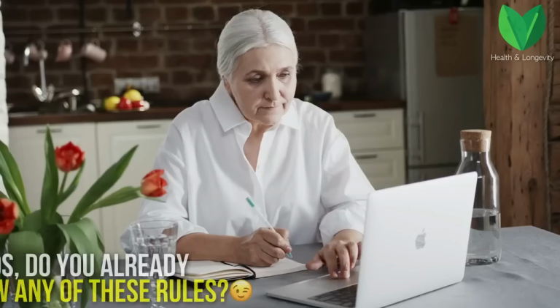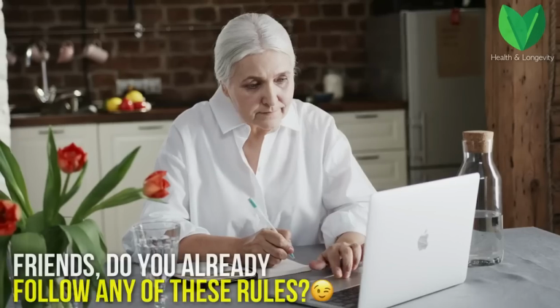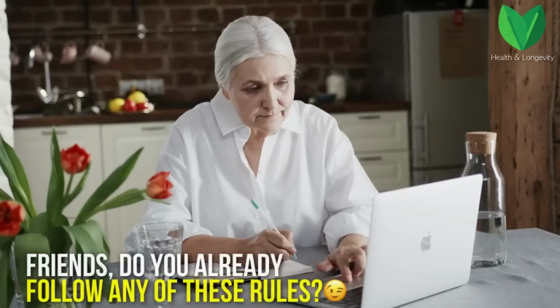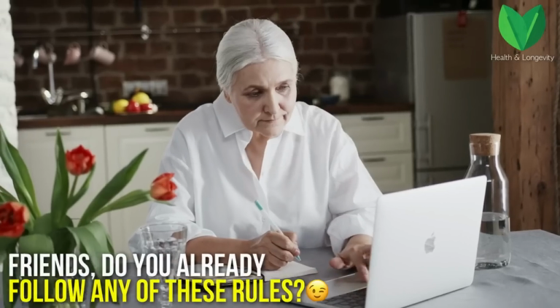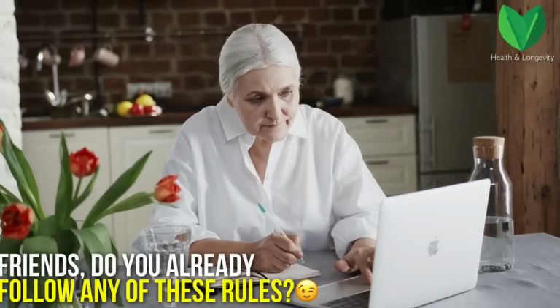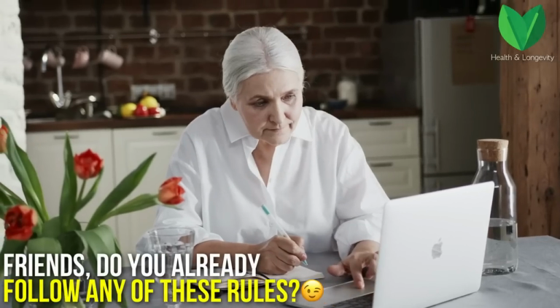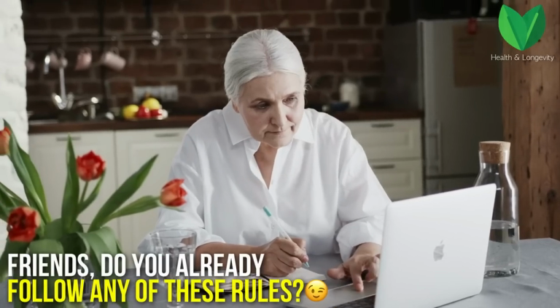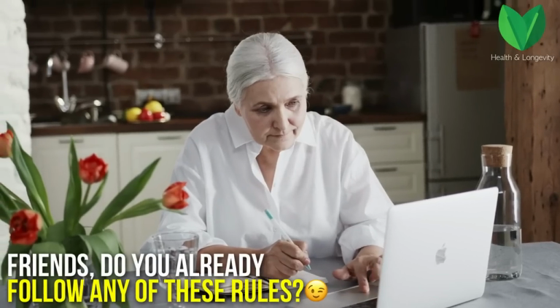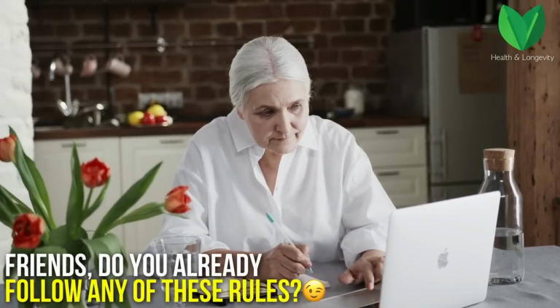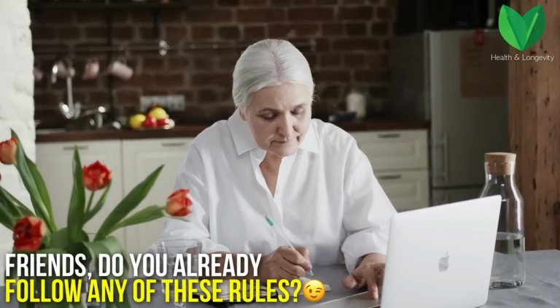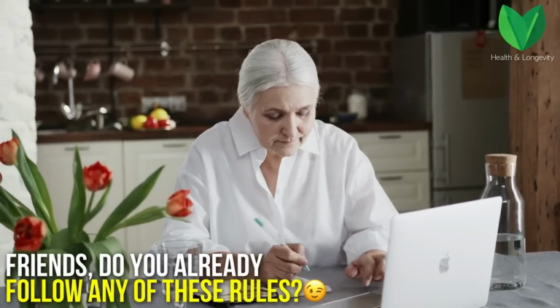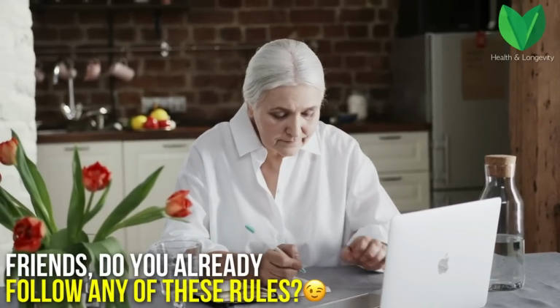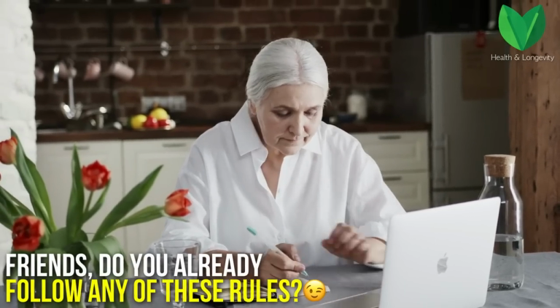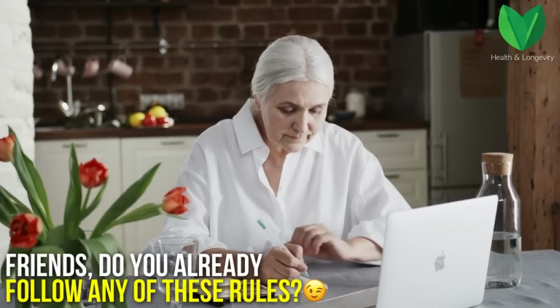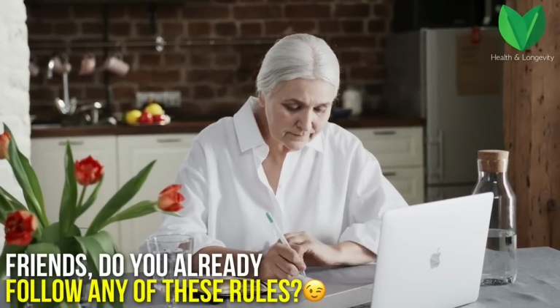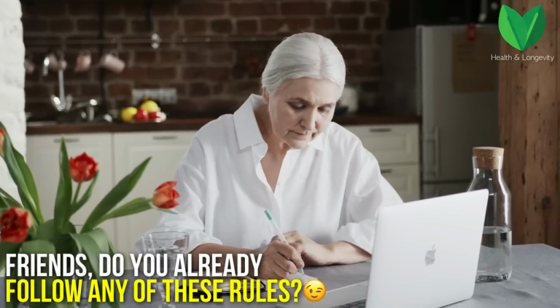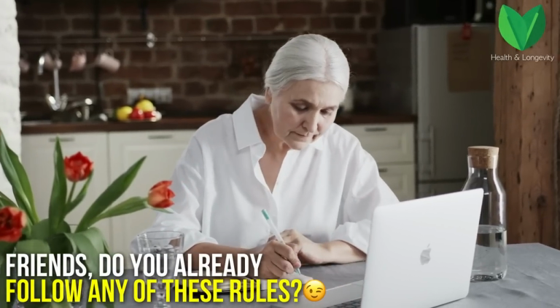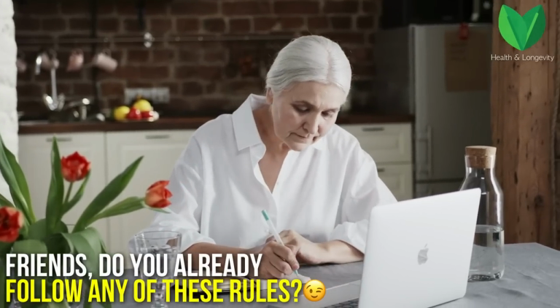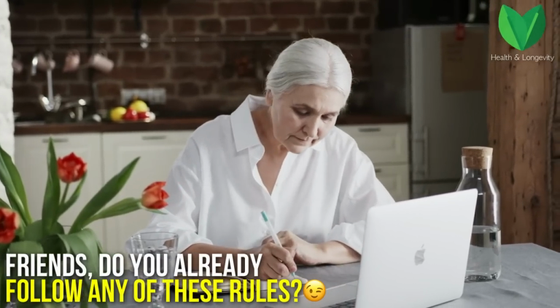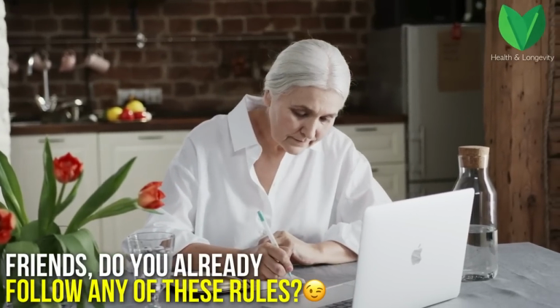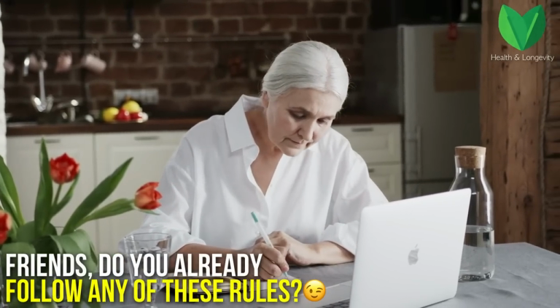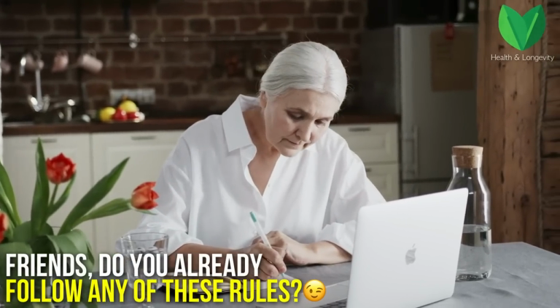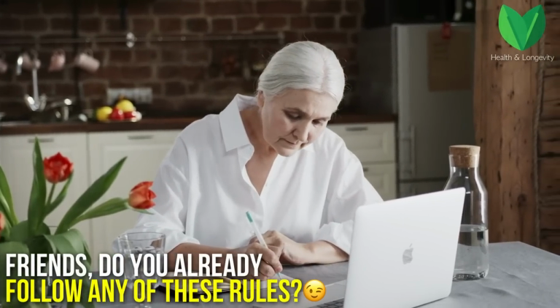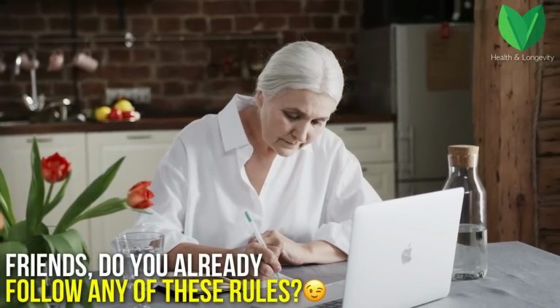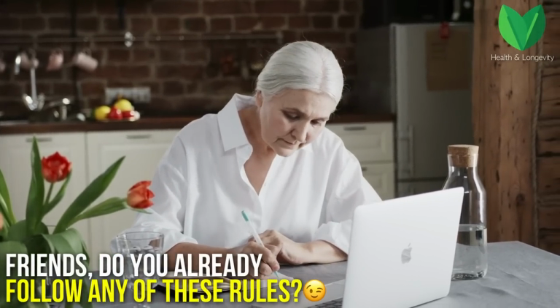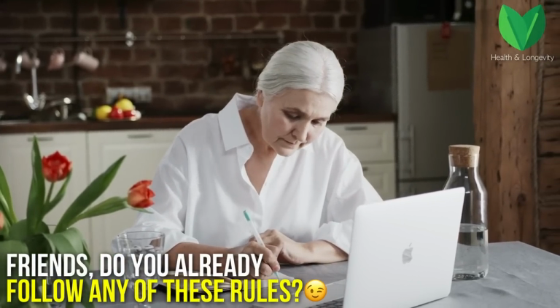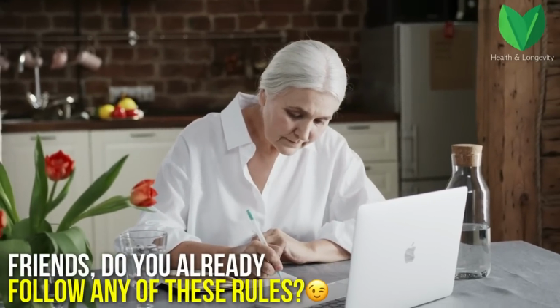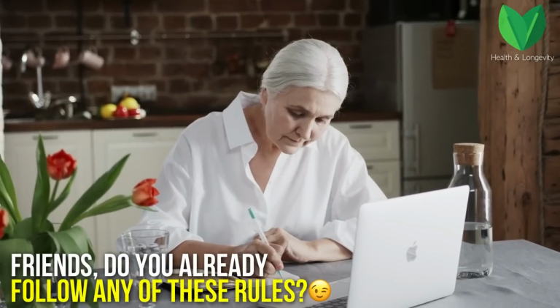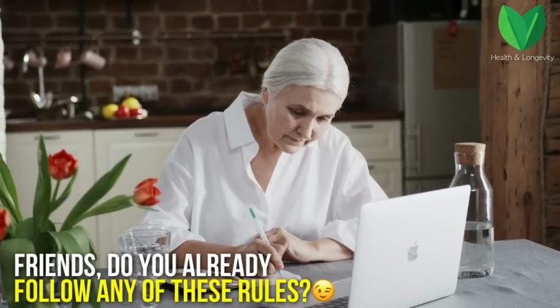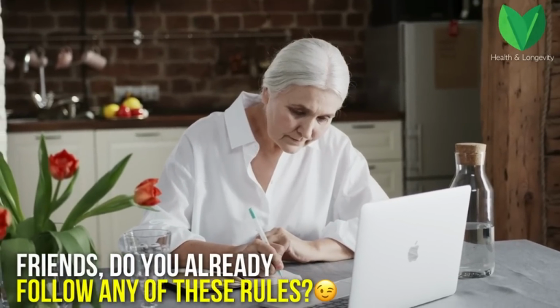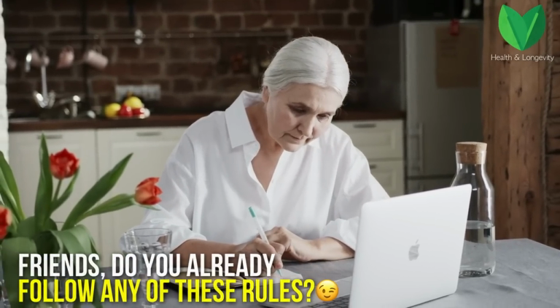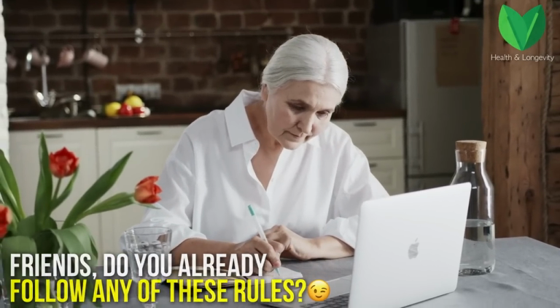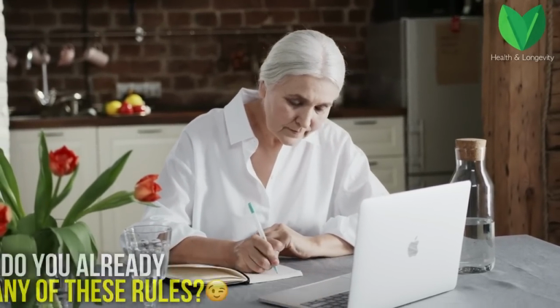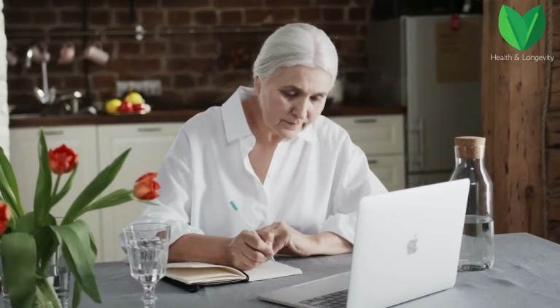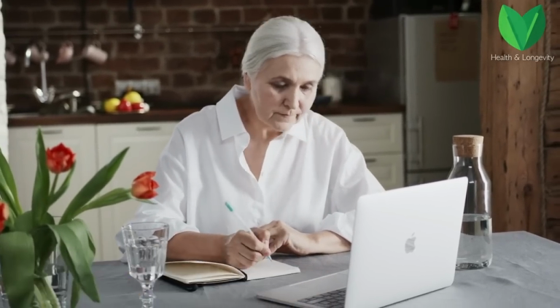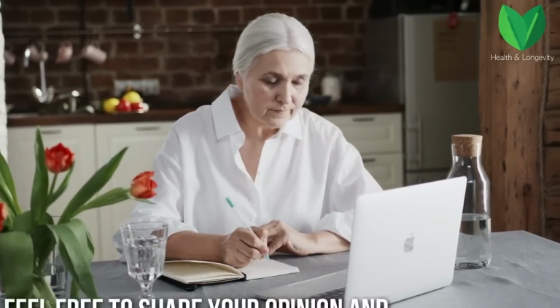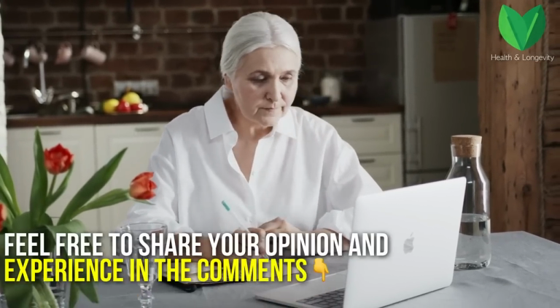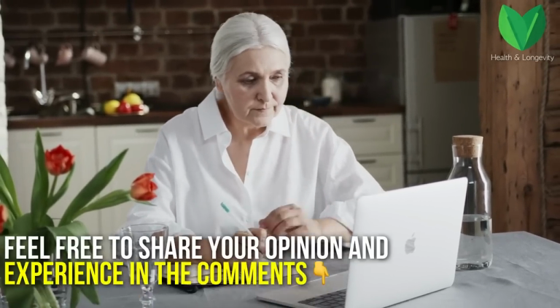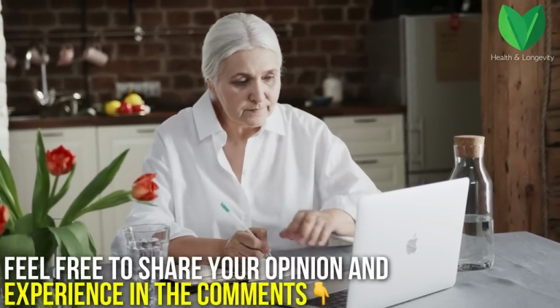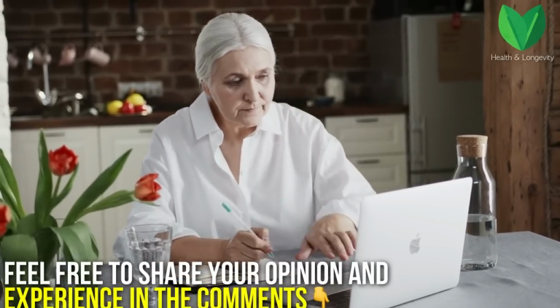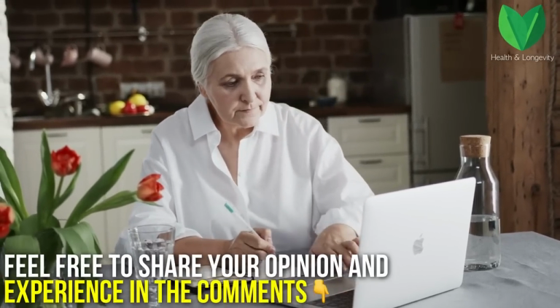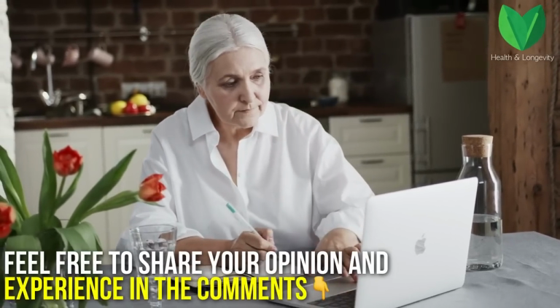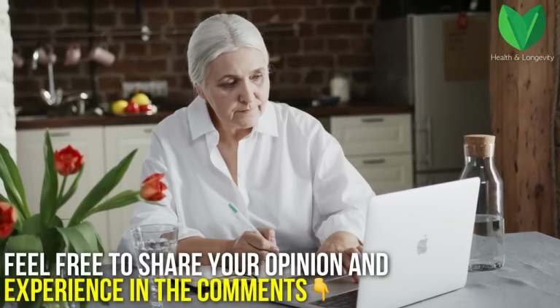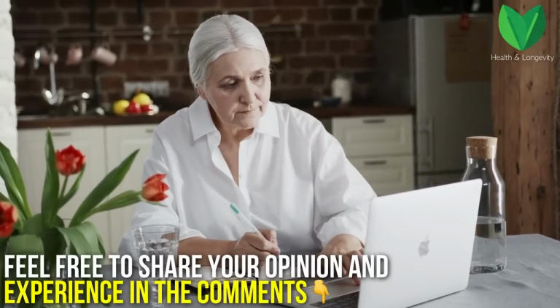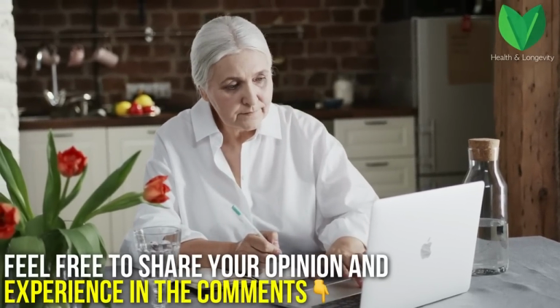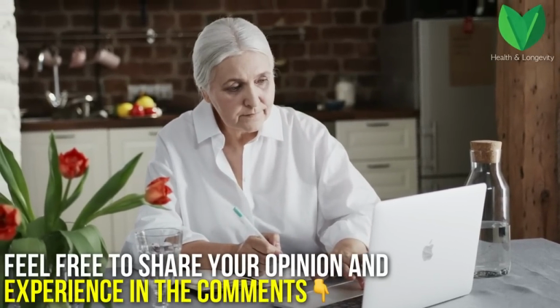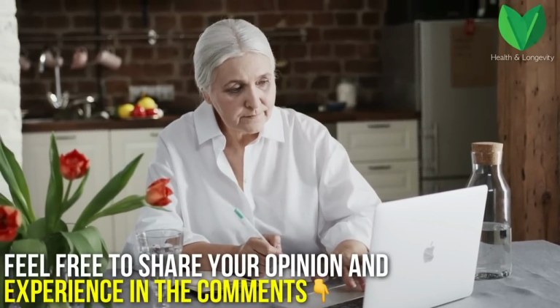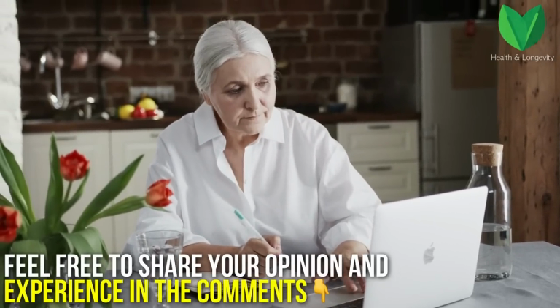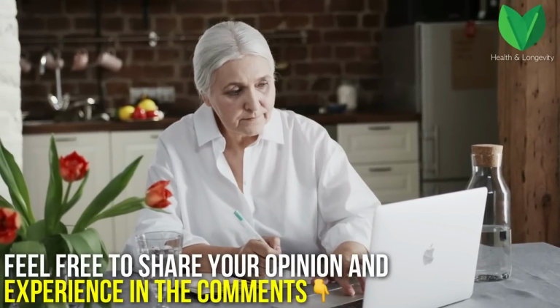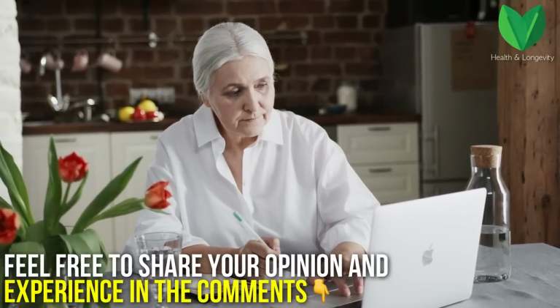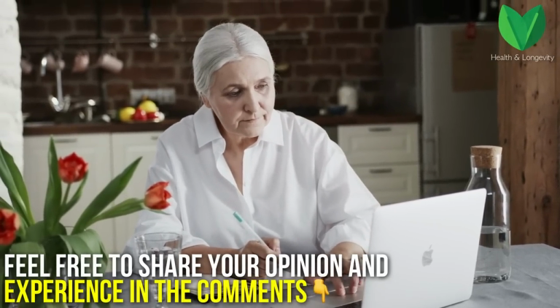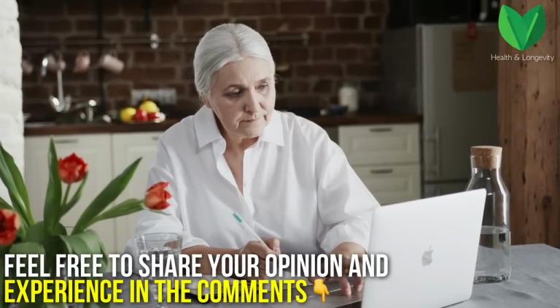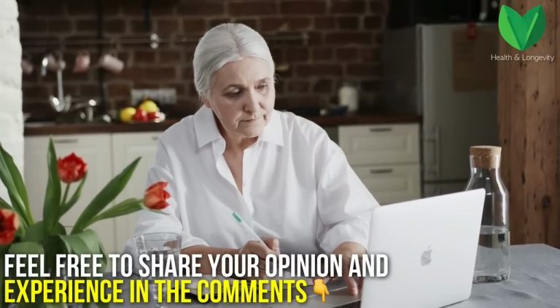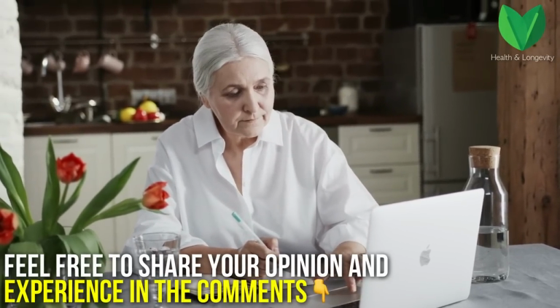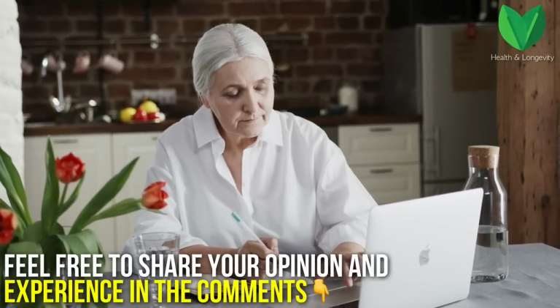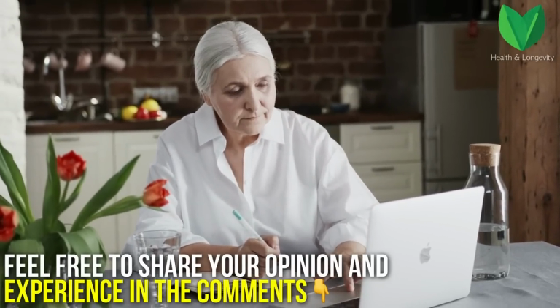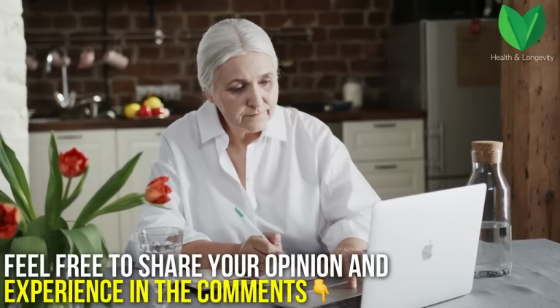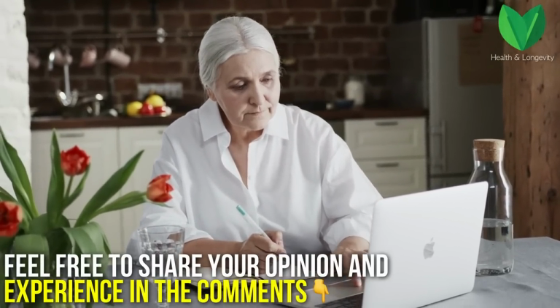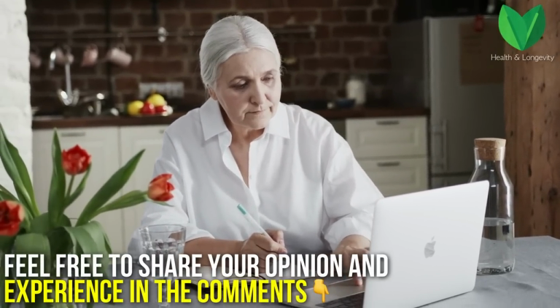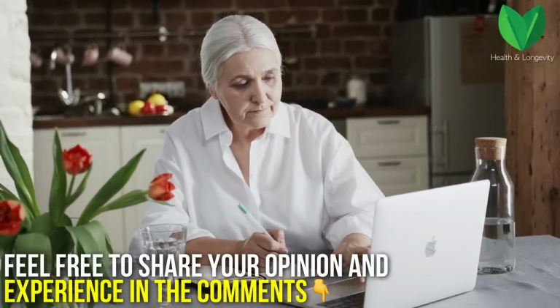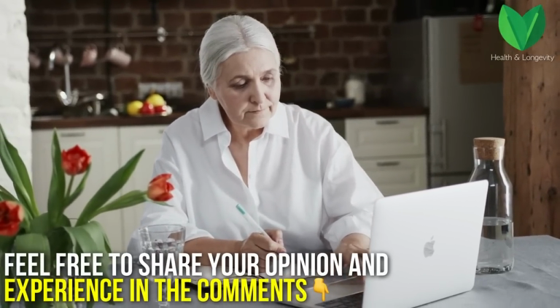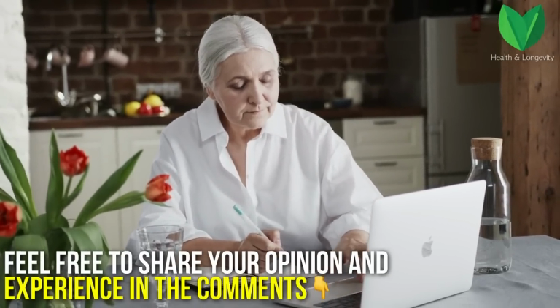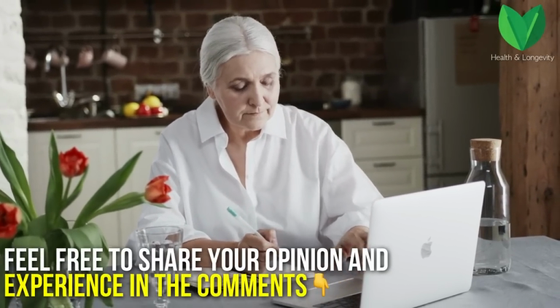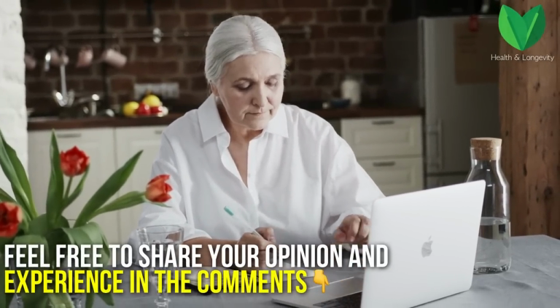By the way, friends, do you already follow any of these rules? Feel free to share your opinion and experience in the comments.